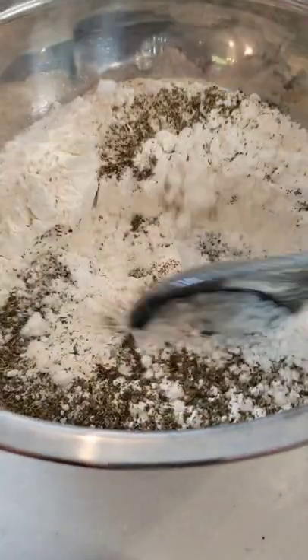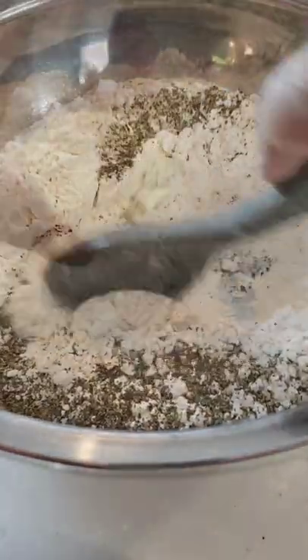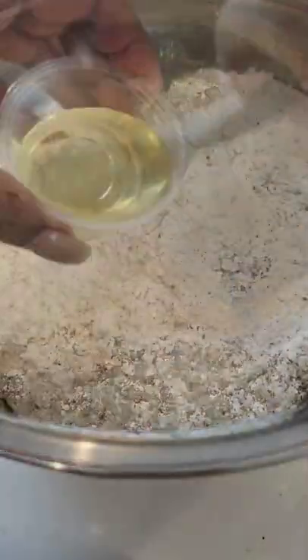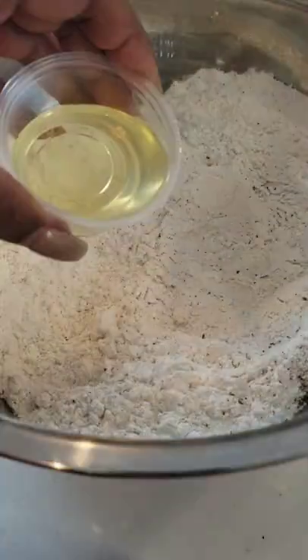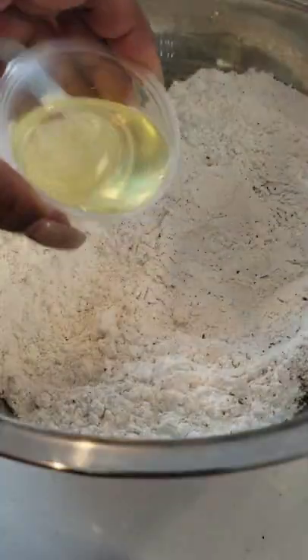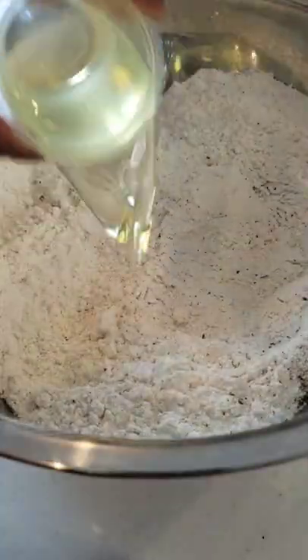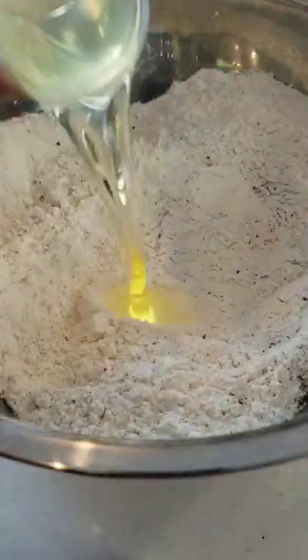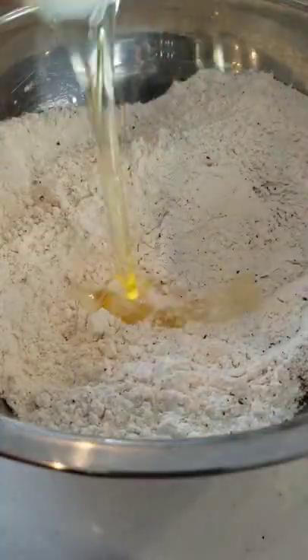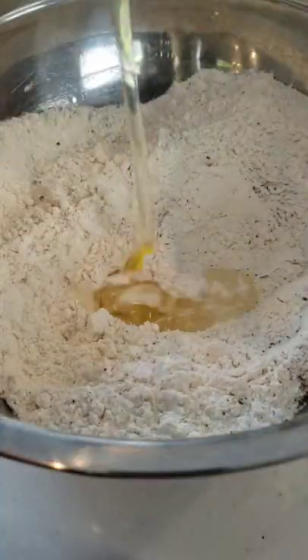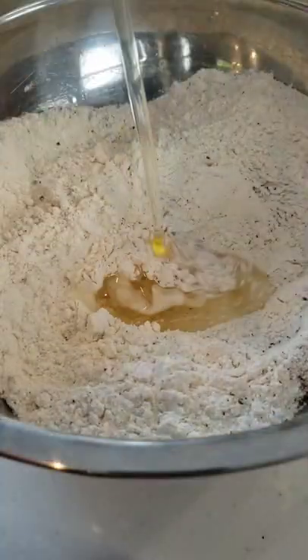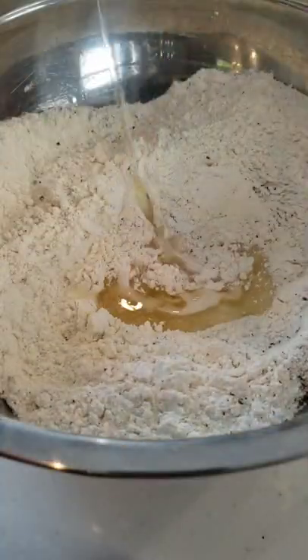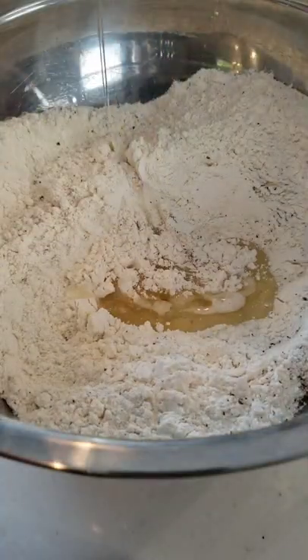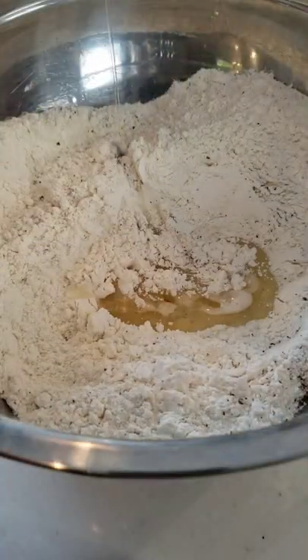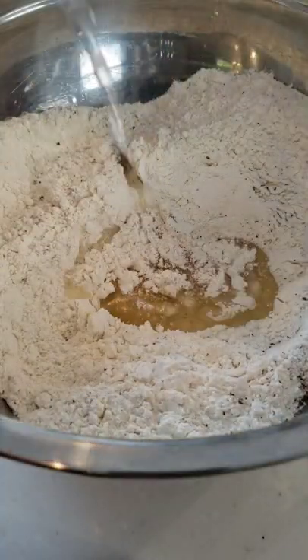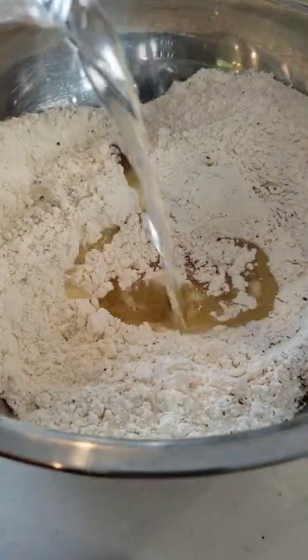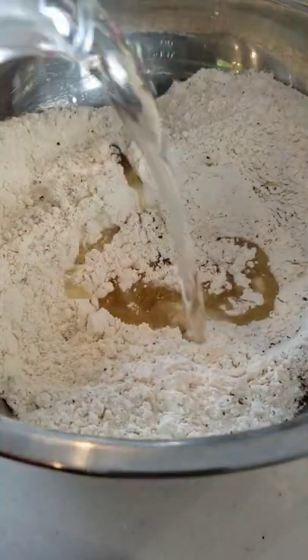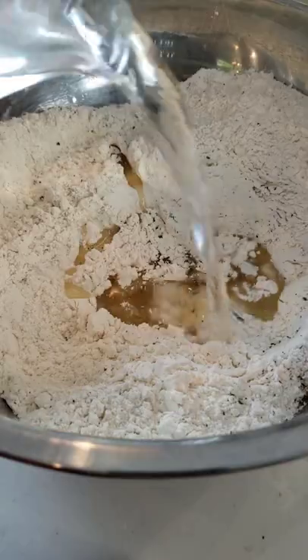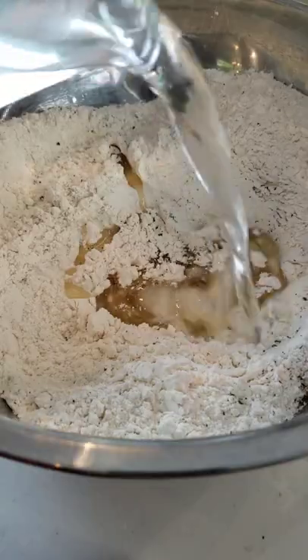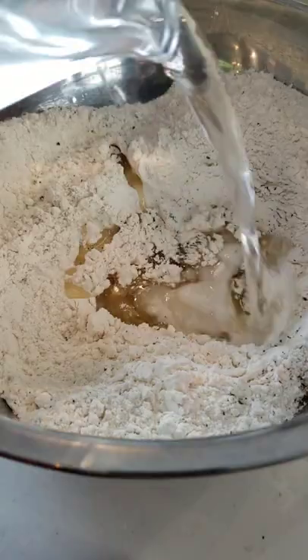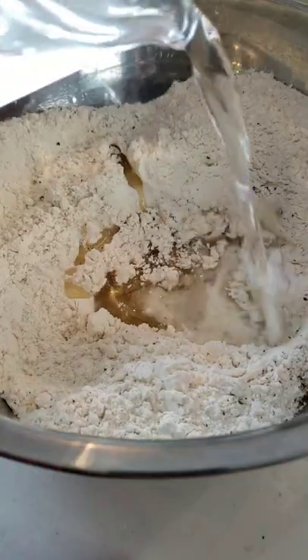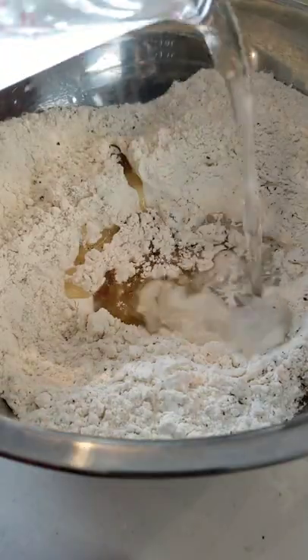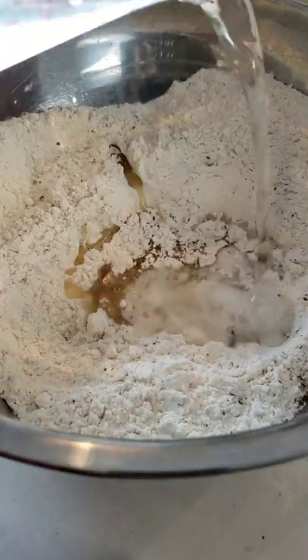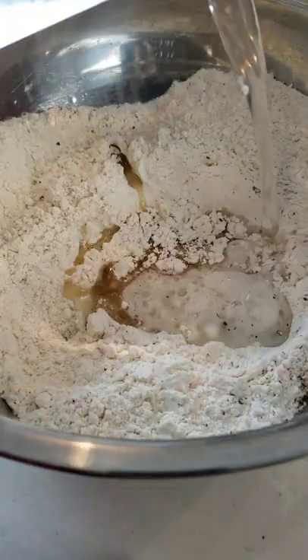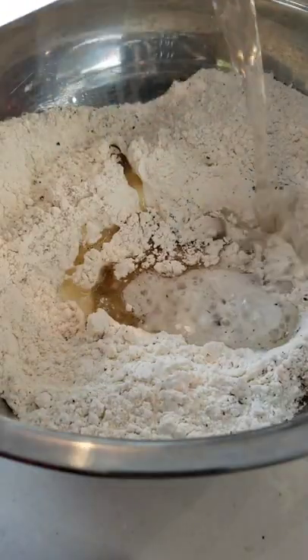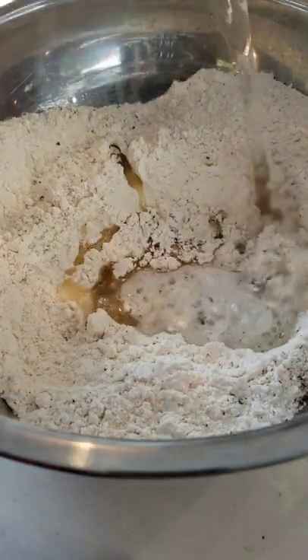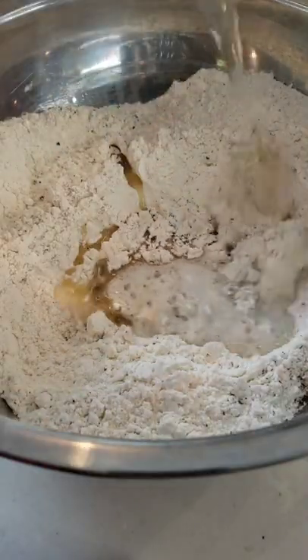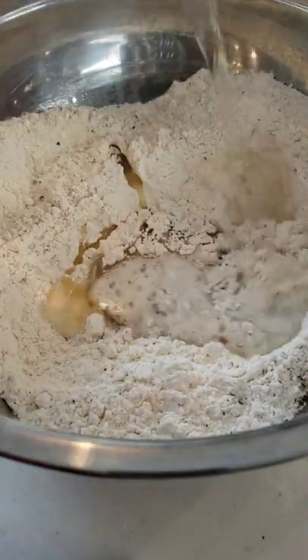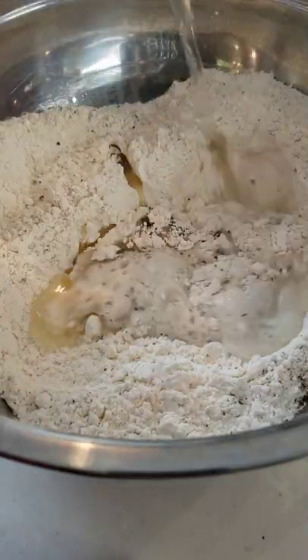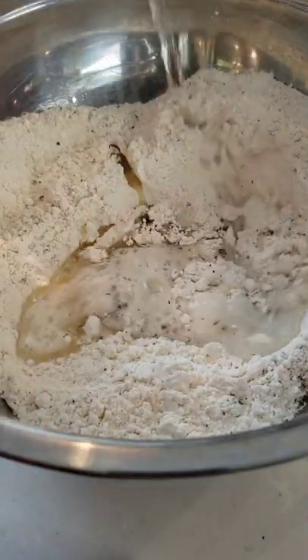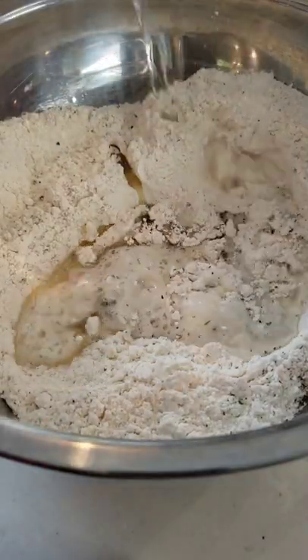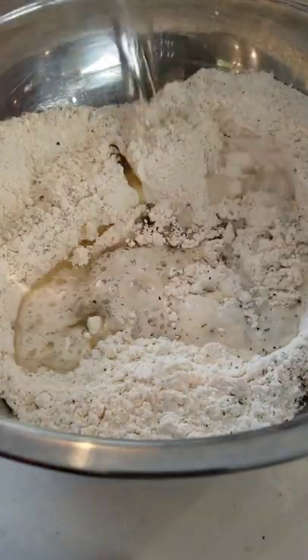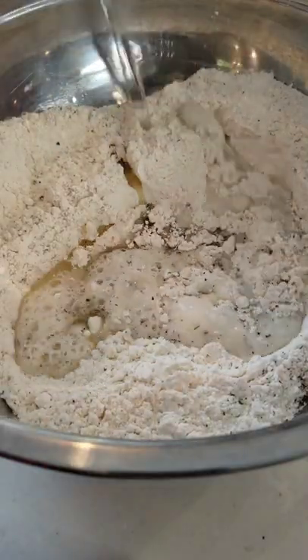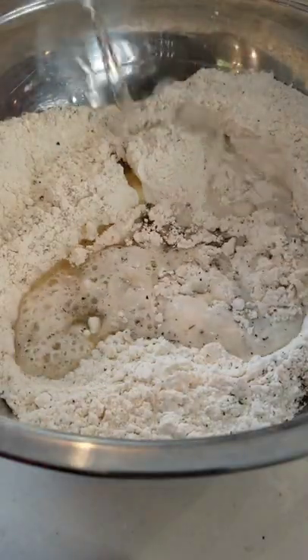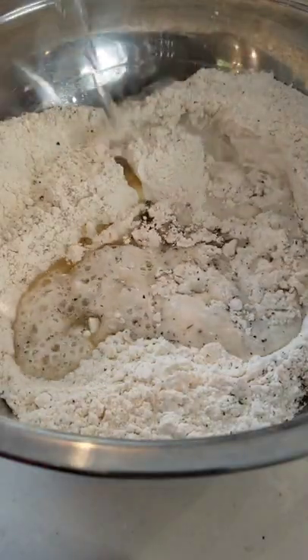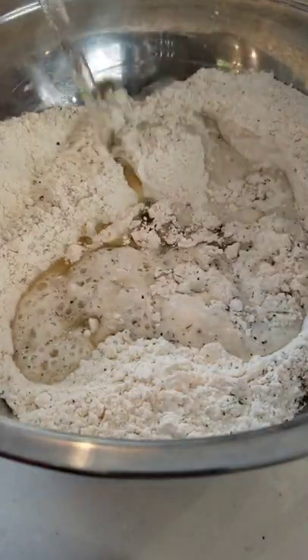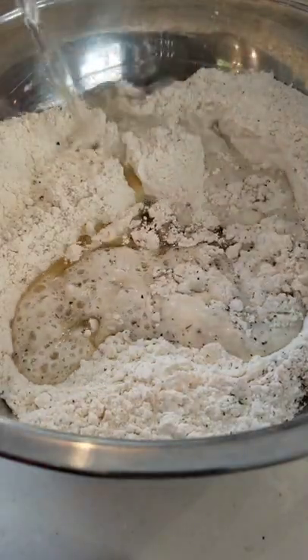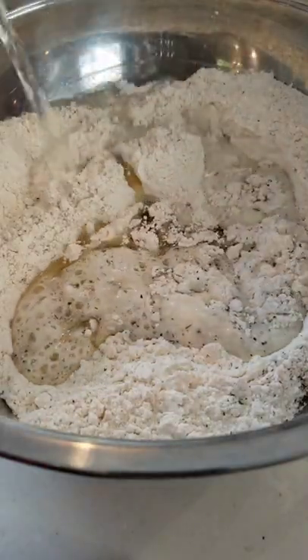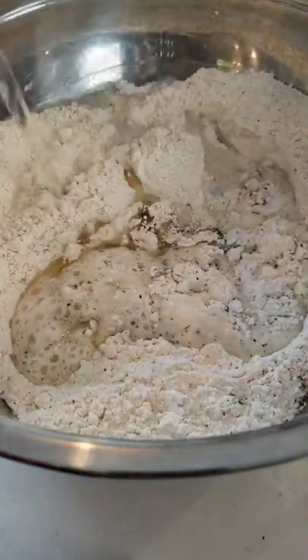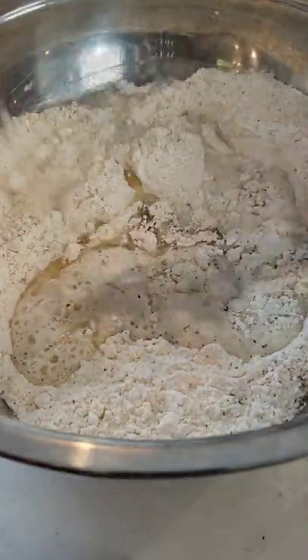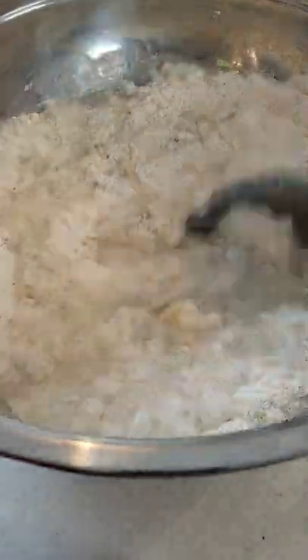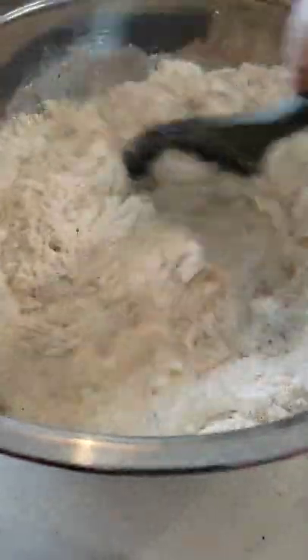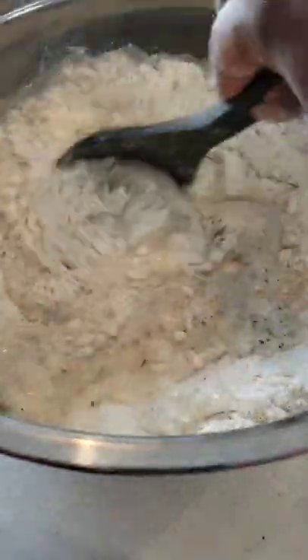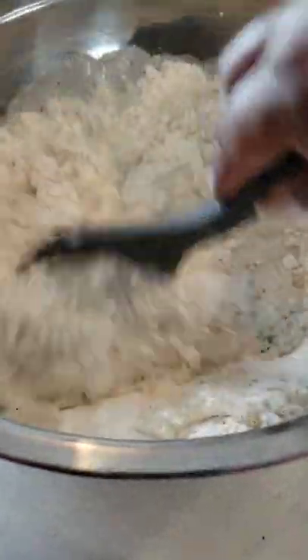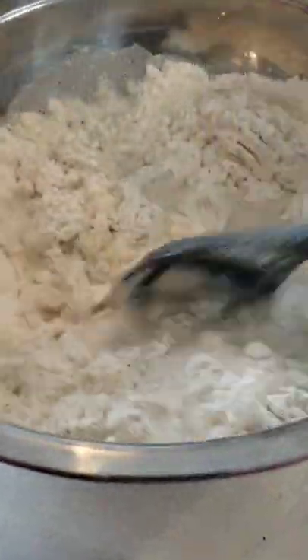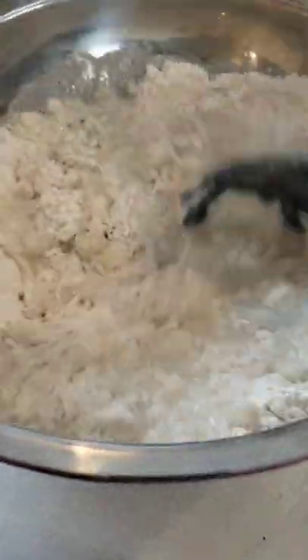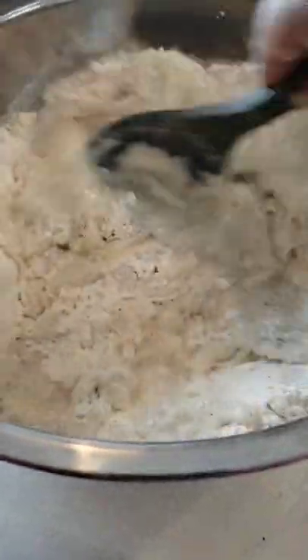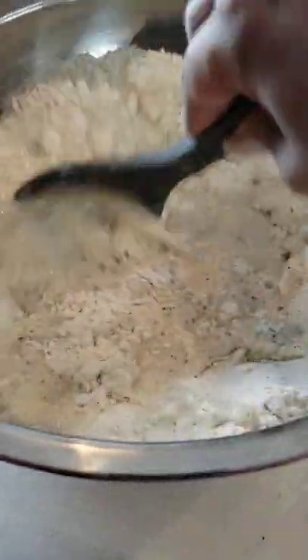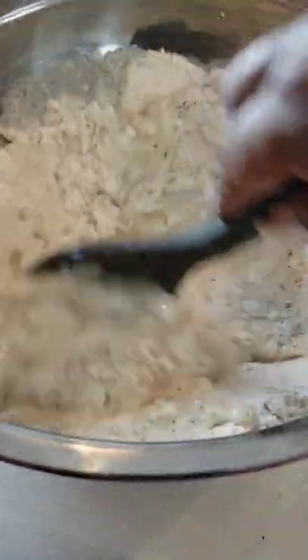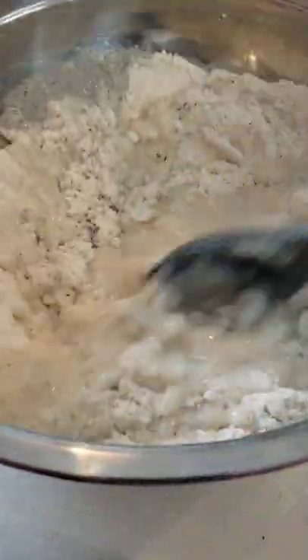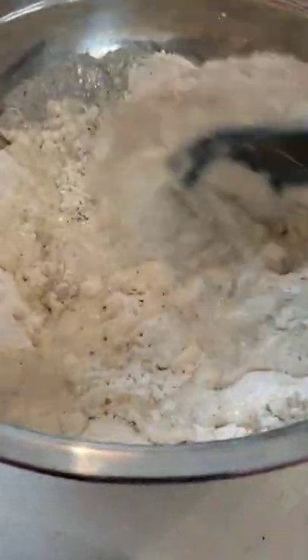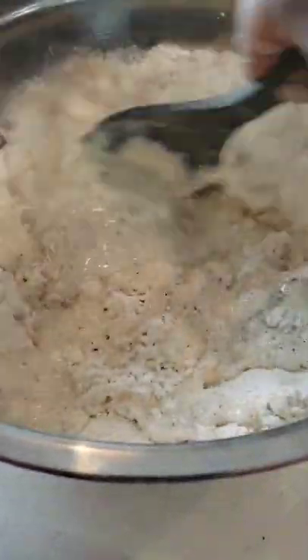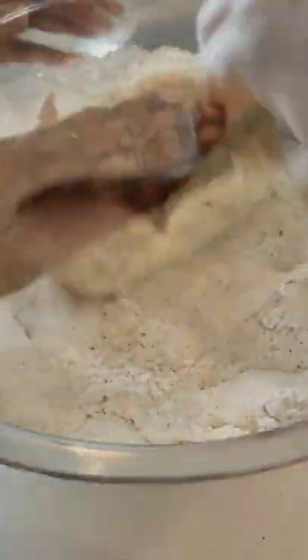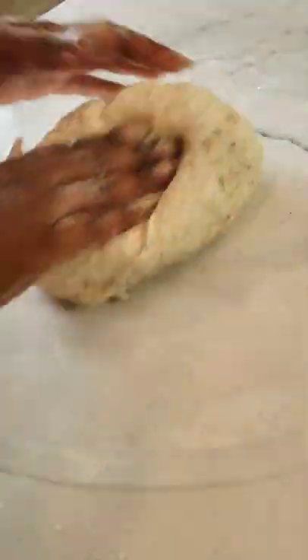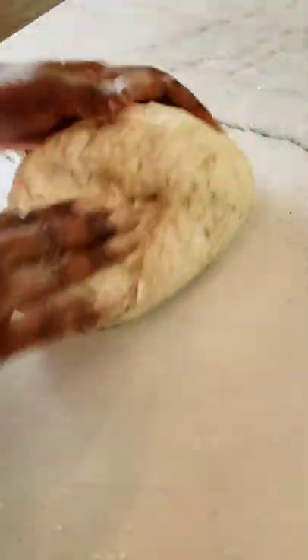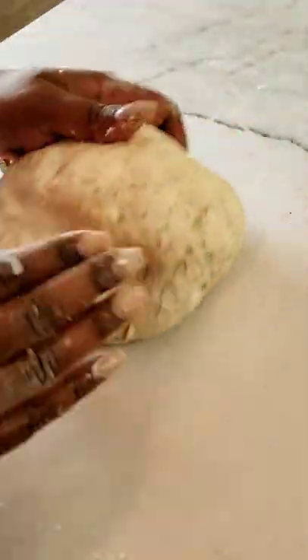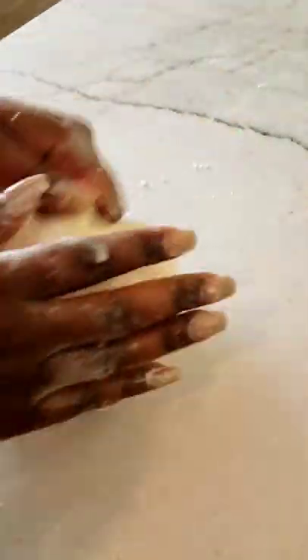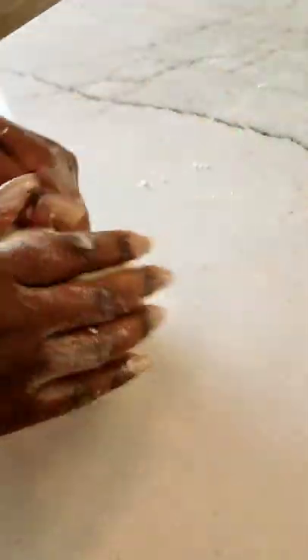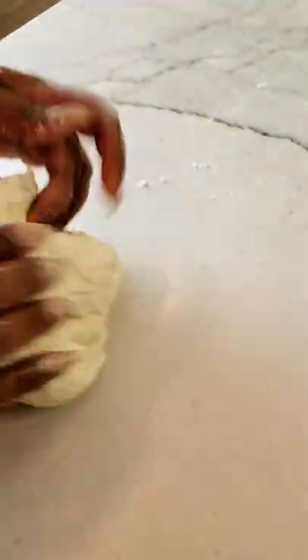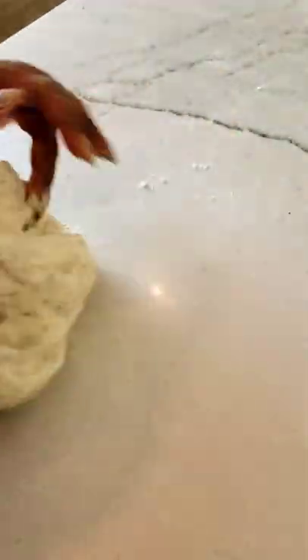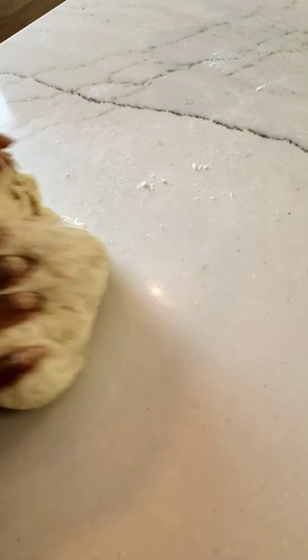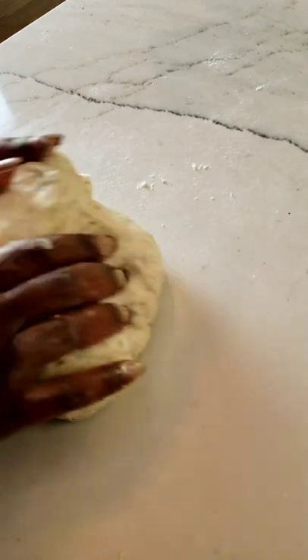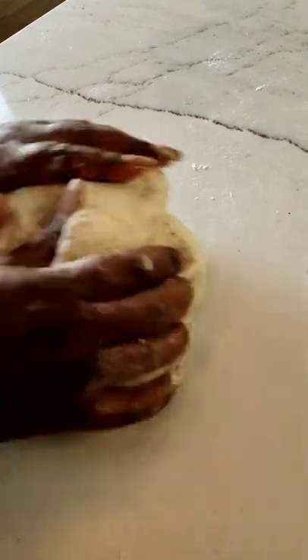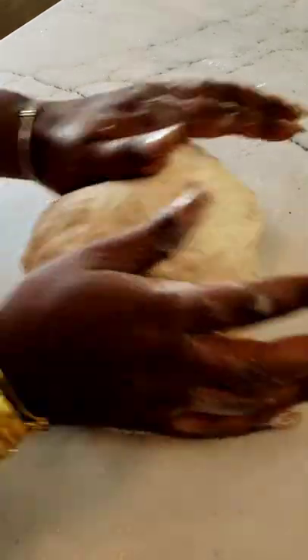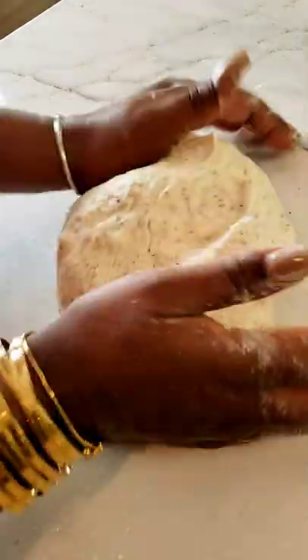Step two is adding the wet ingredients, the oil and the water, and mixing. Step three is kneading the dough, and you're all done. It's that easy.